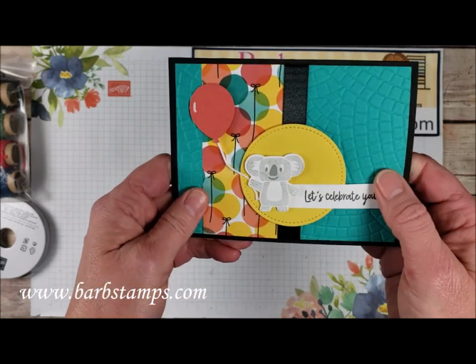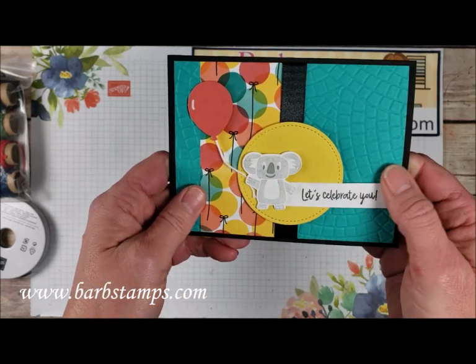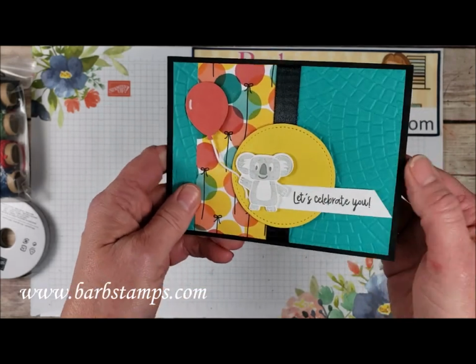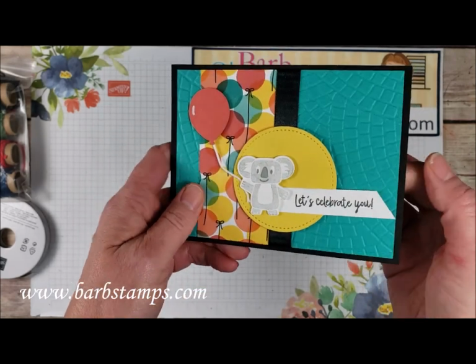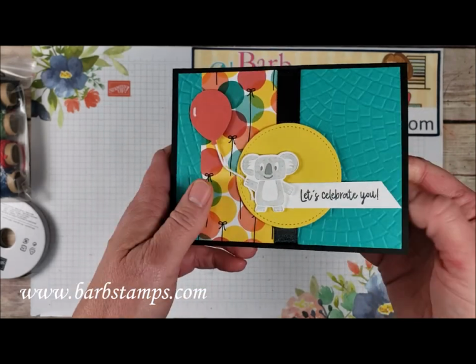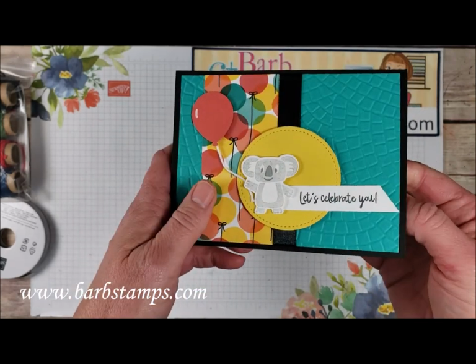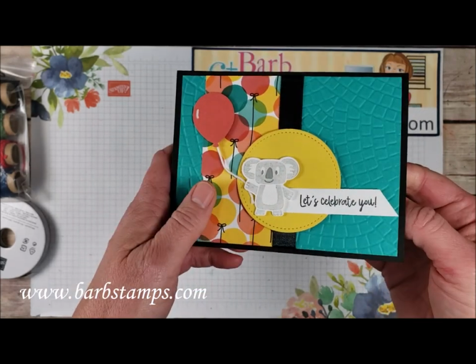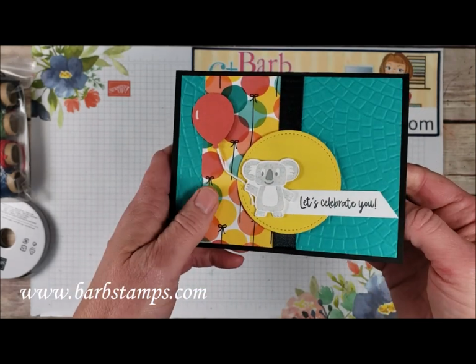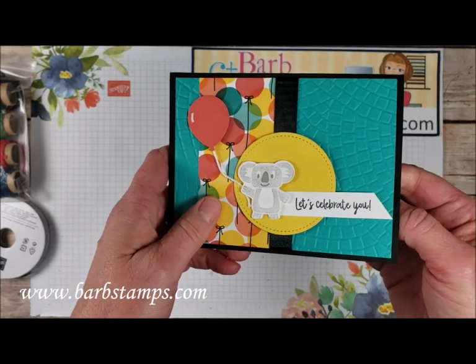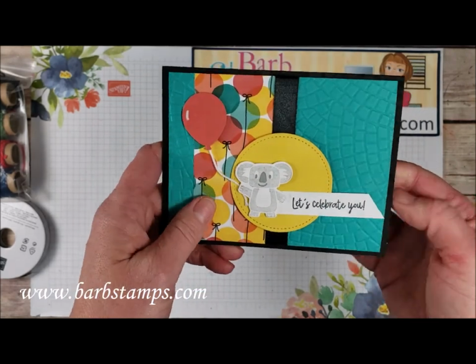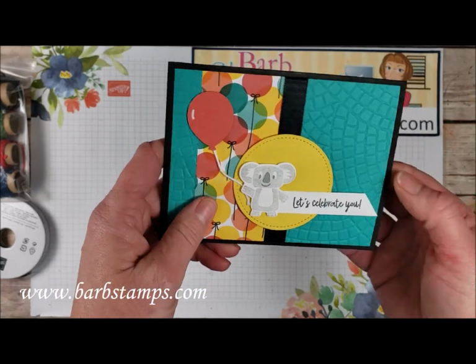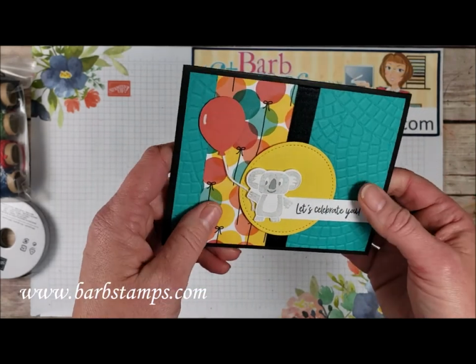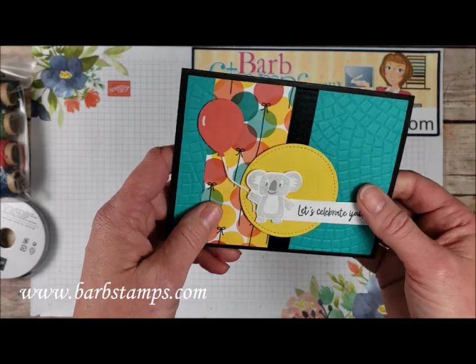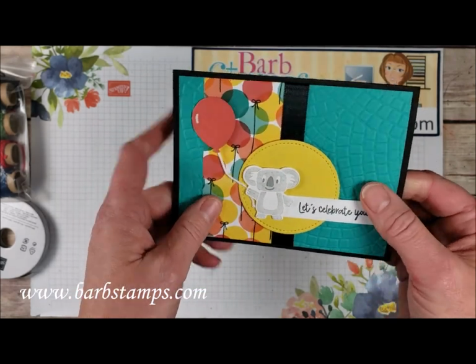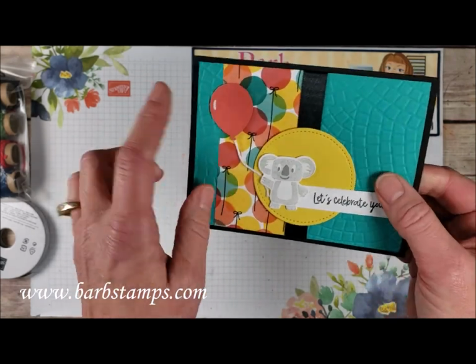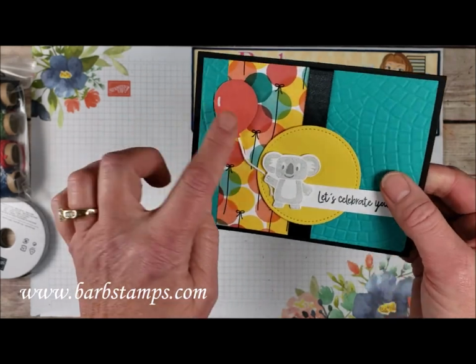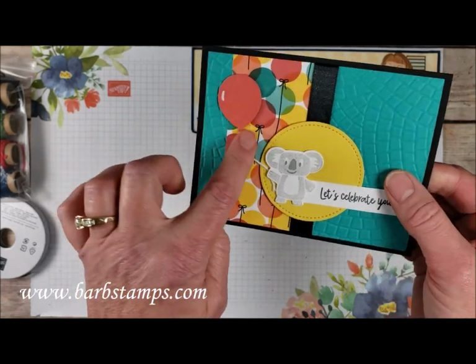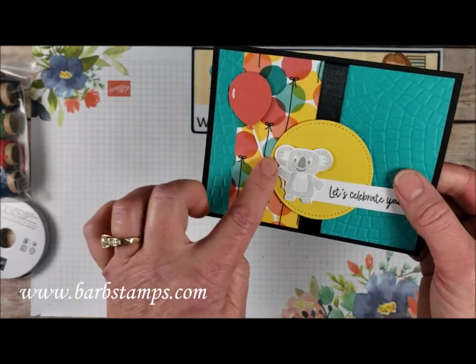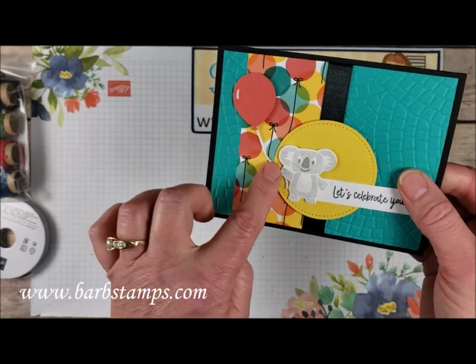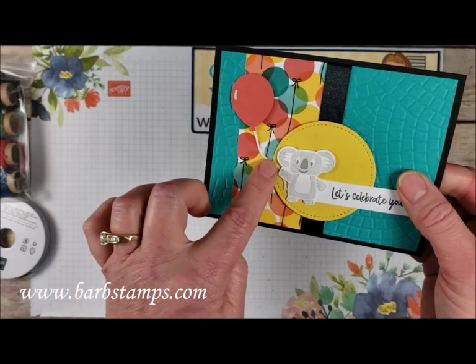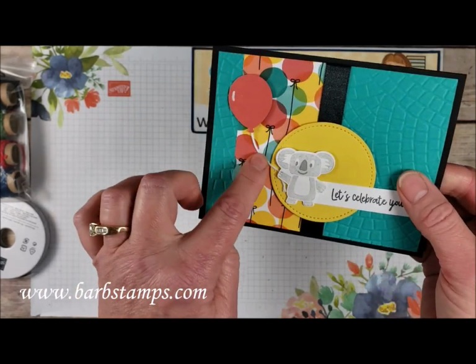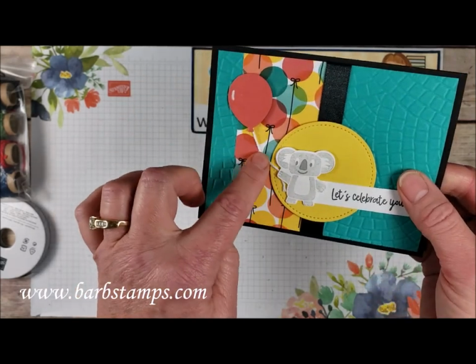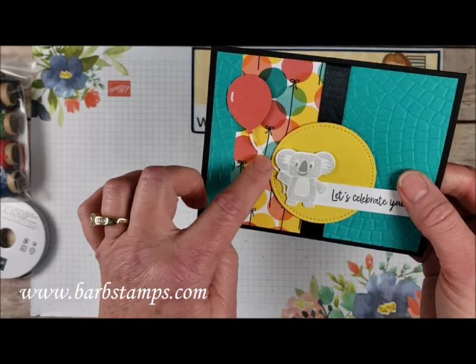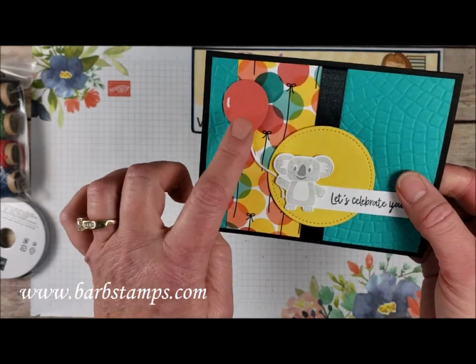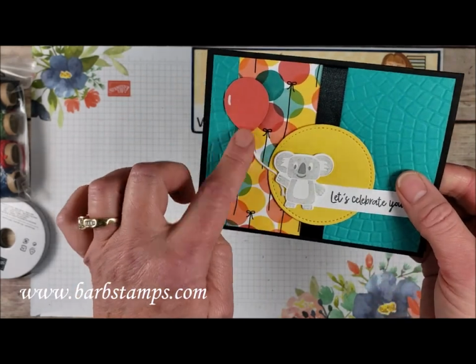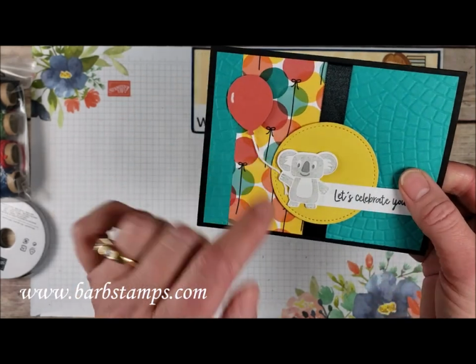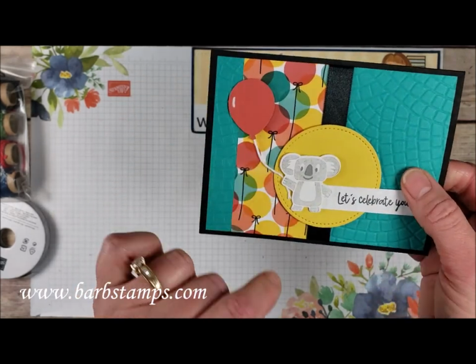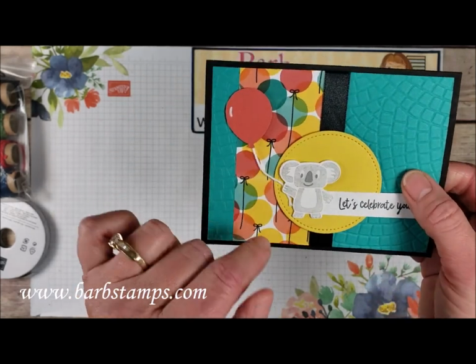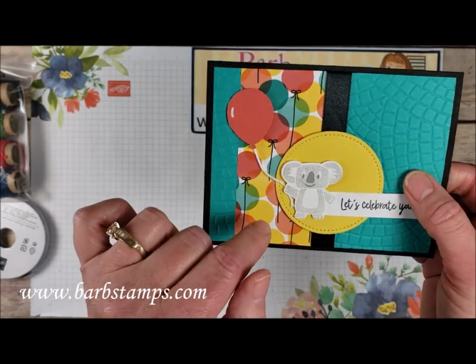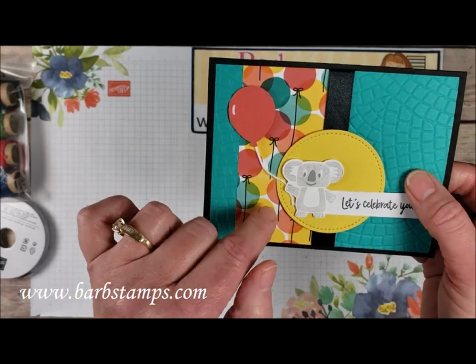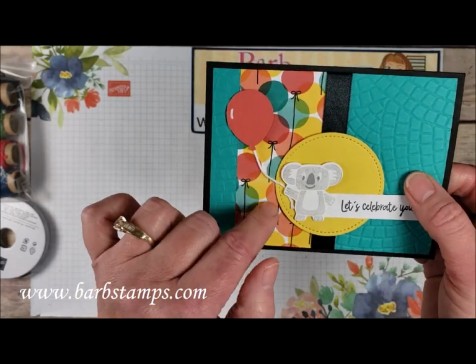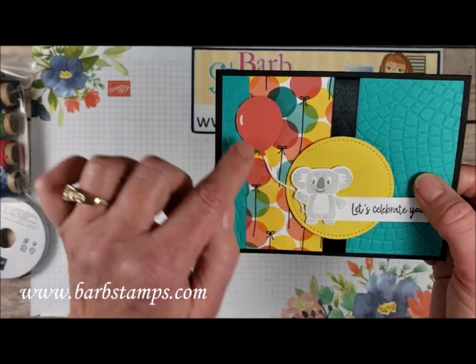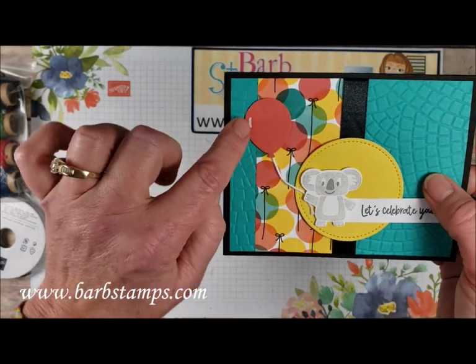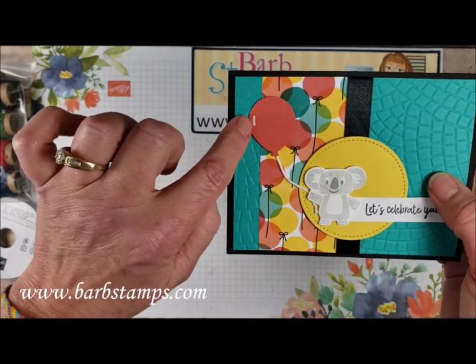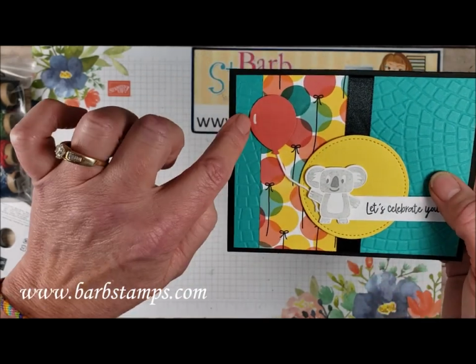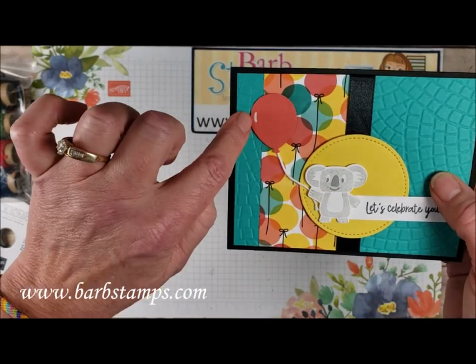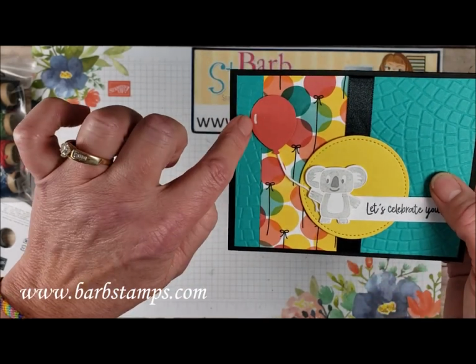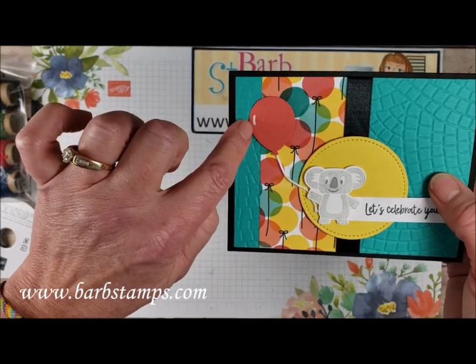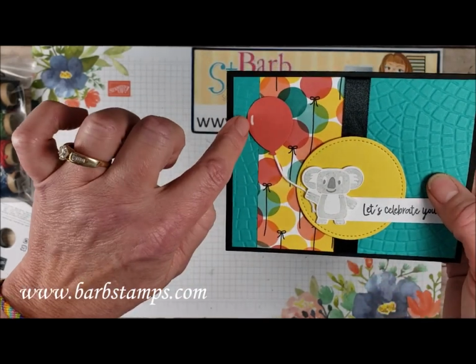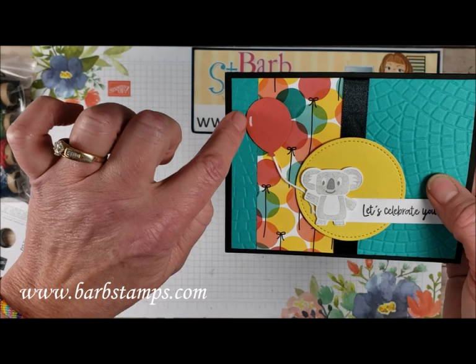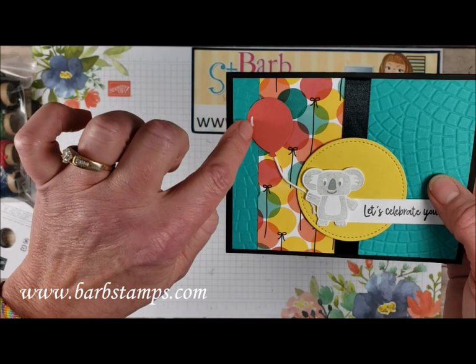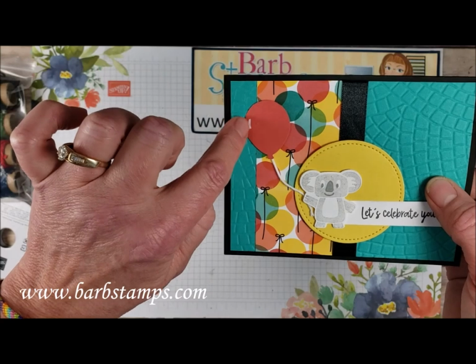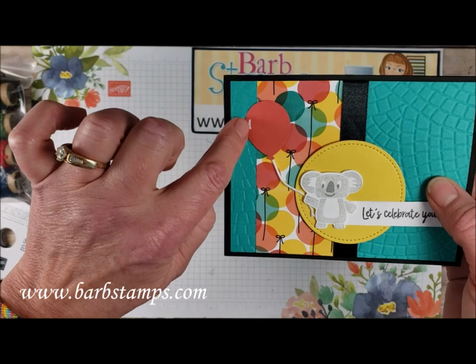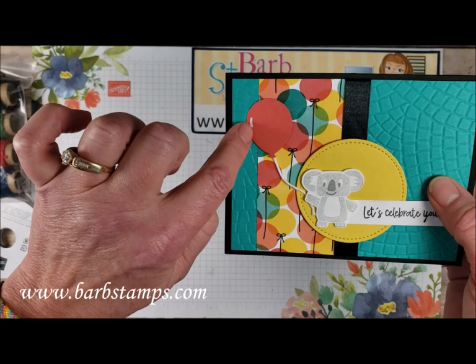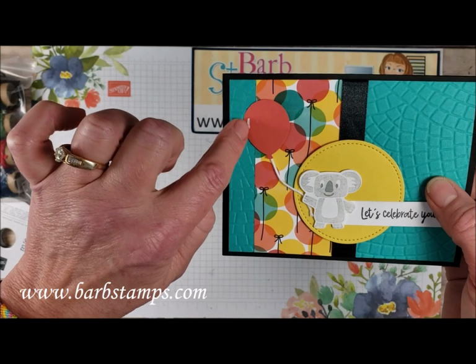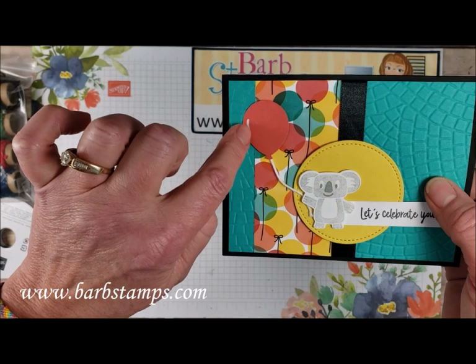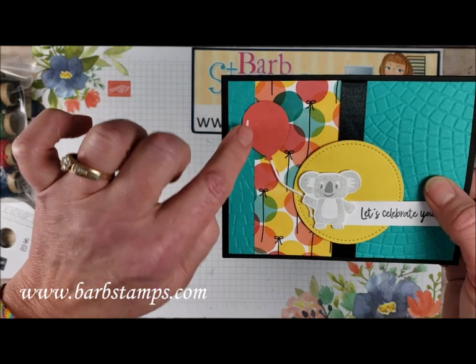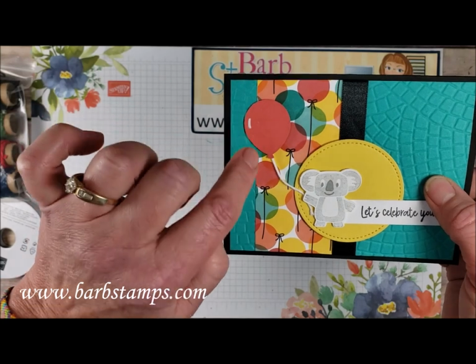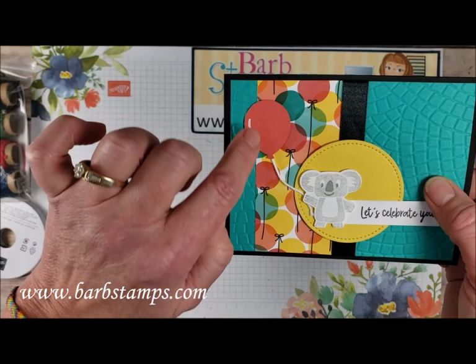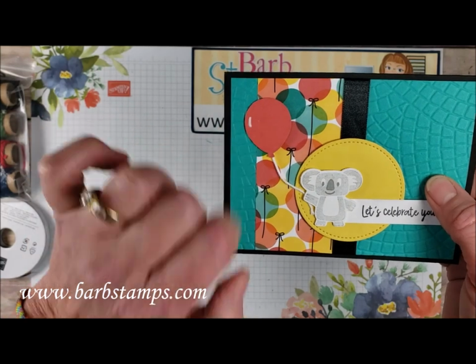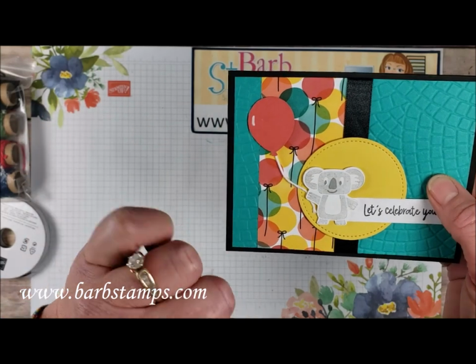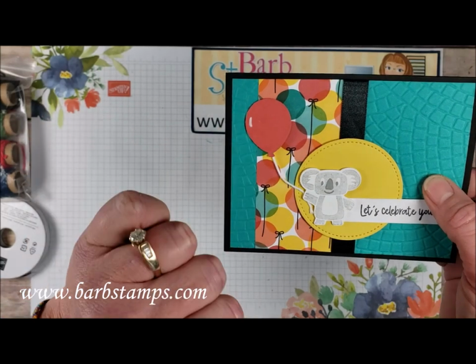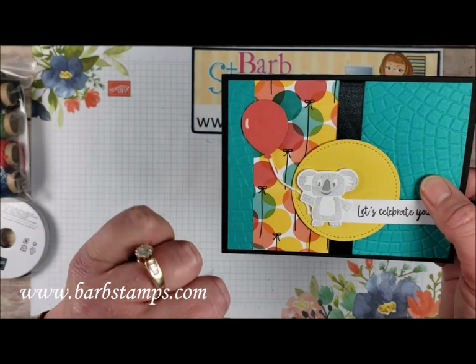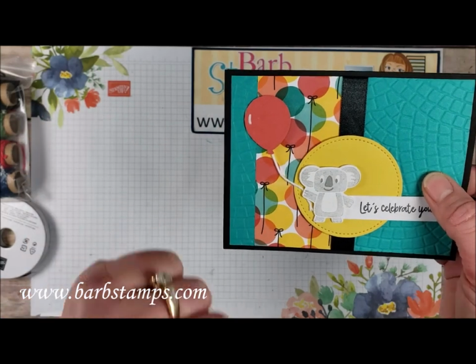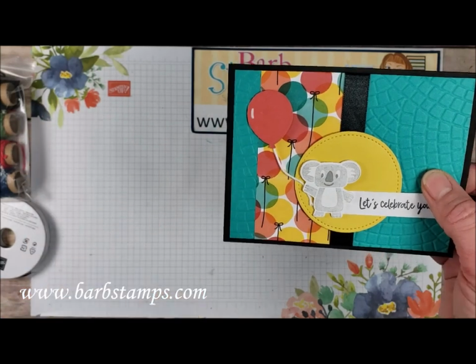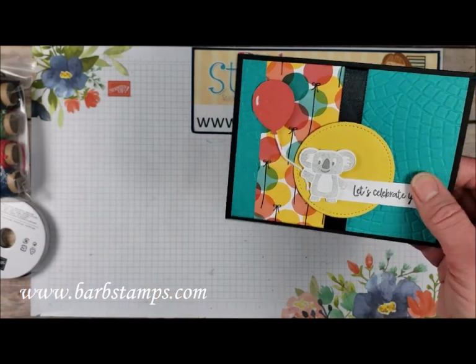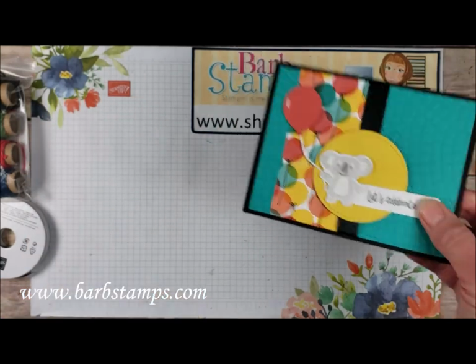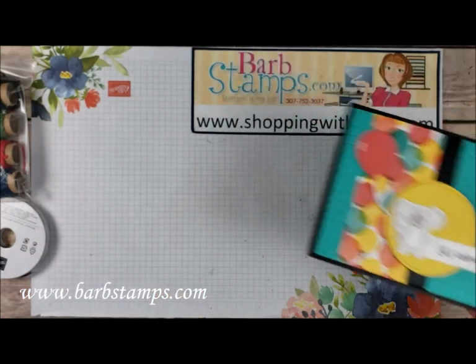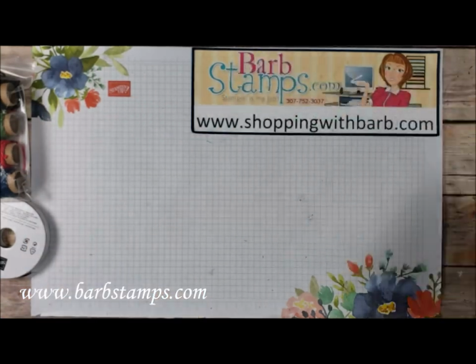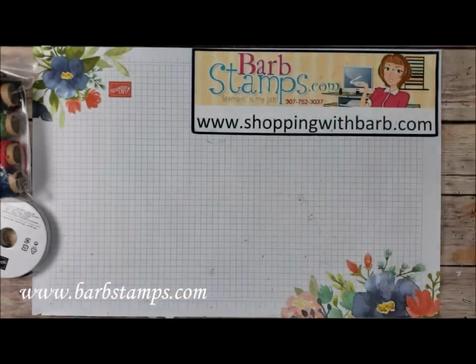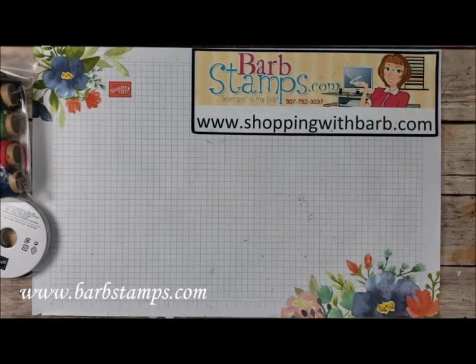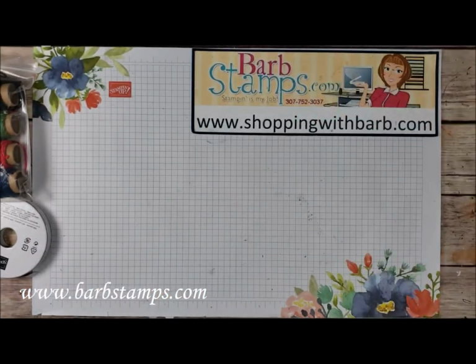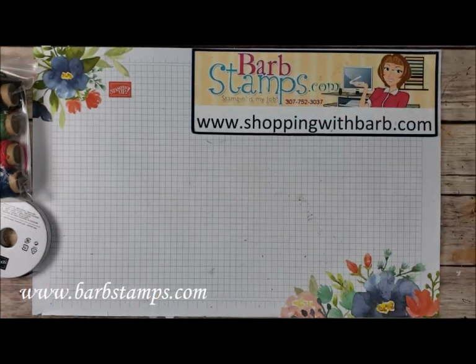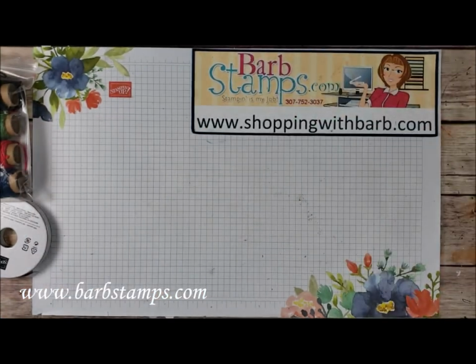Our sentiment piece there, and then of course a little white Baker's Twine for the balloon. There's our chalk marker again to give that balloon a little bit of a highlight.